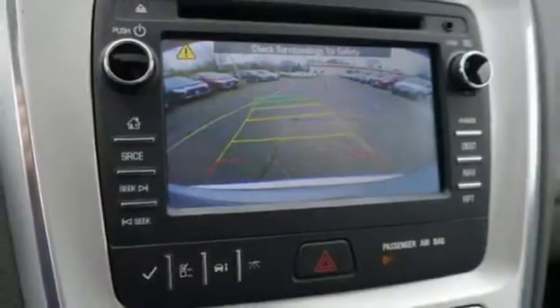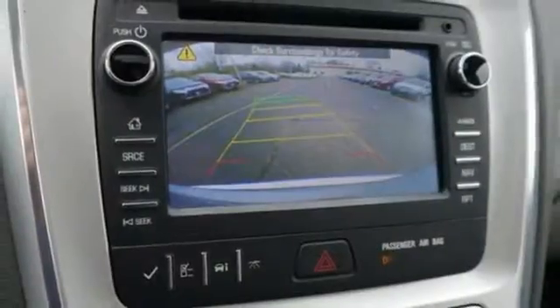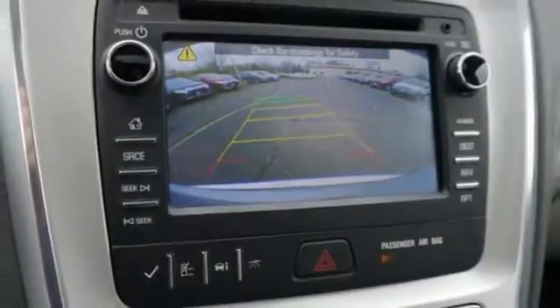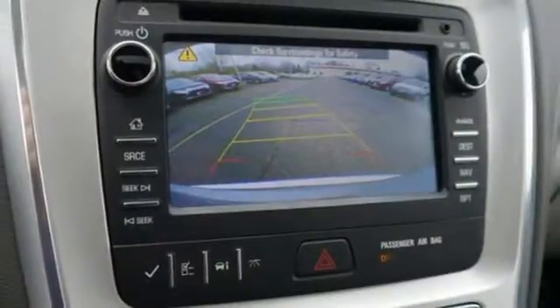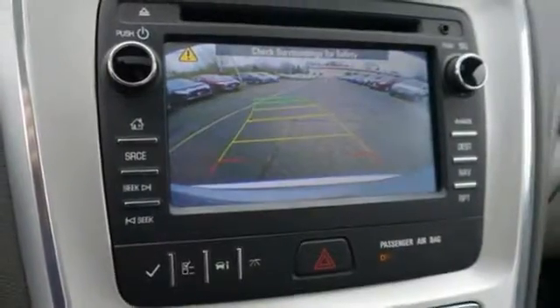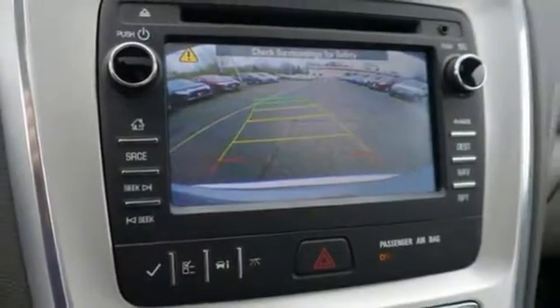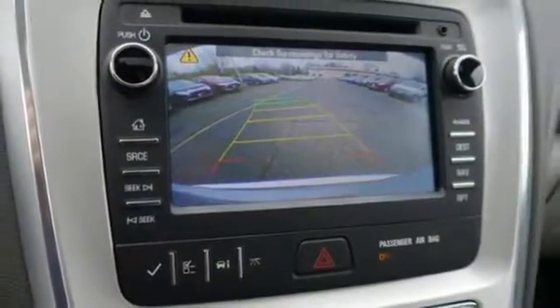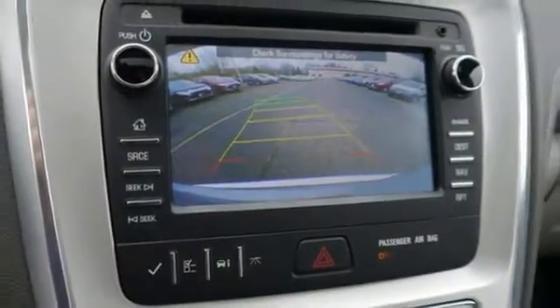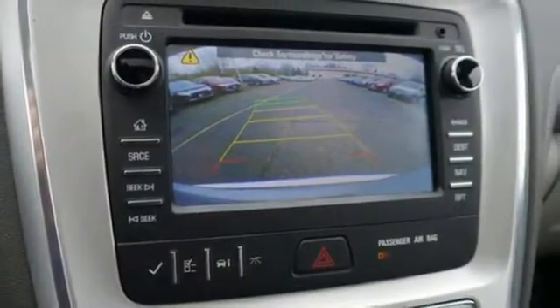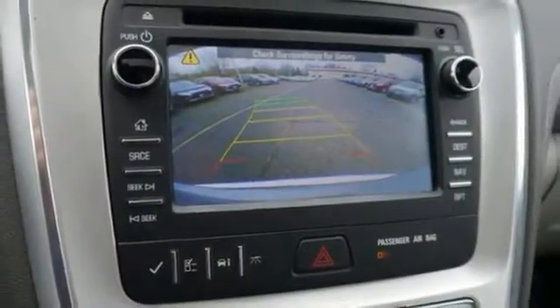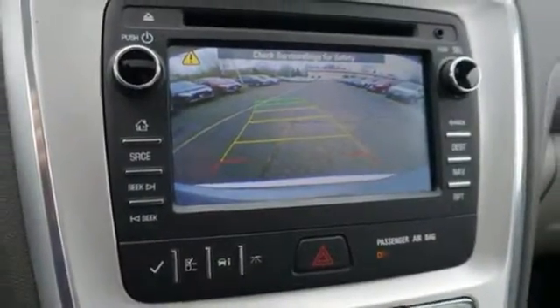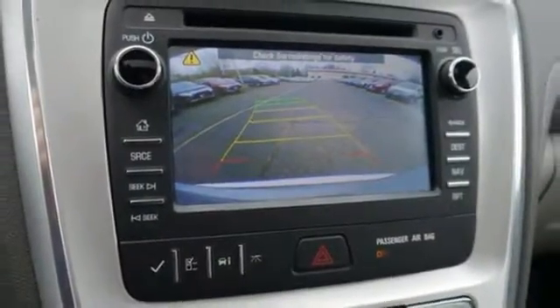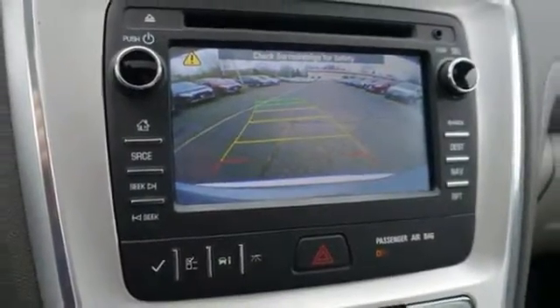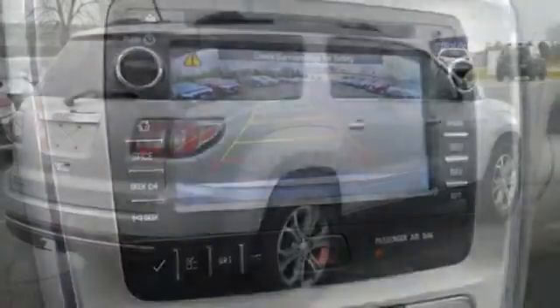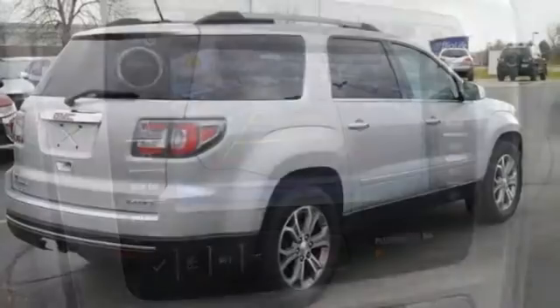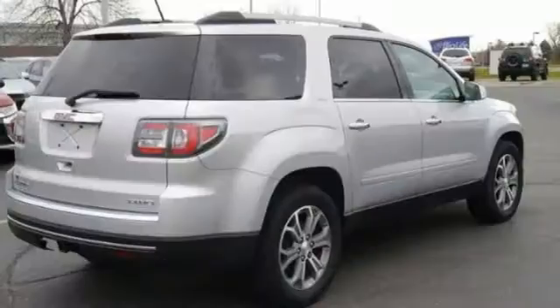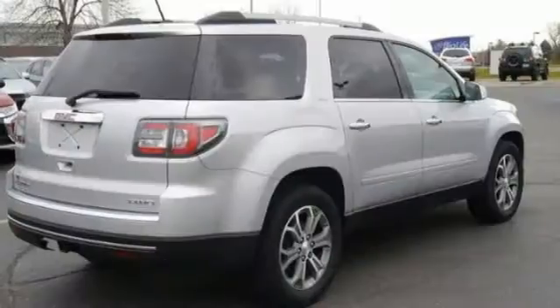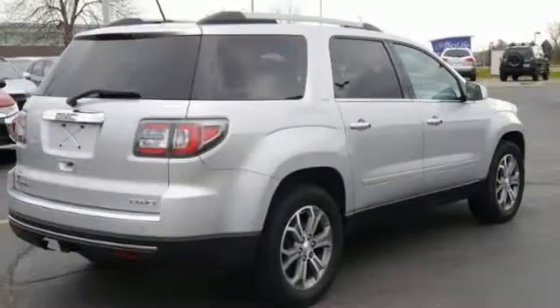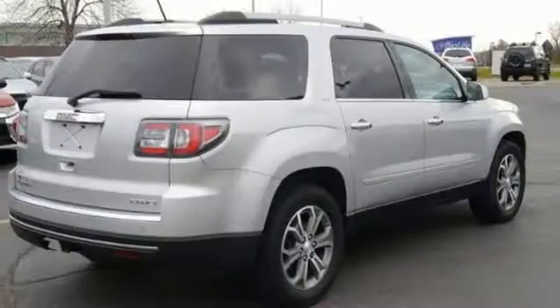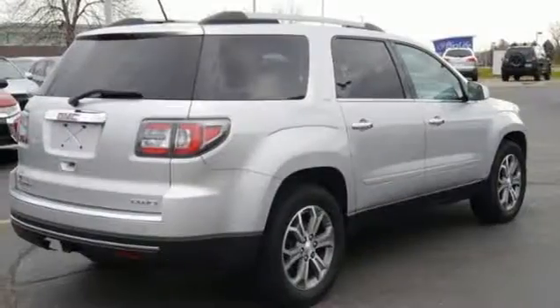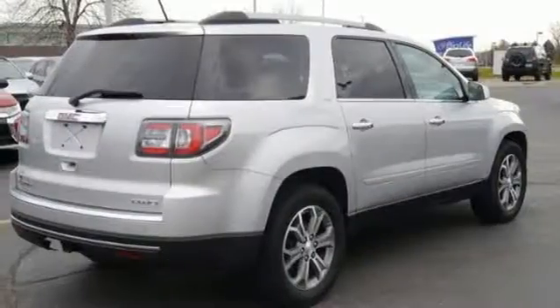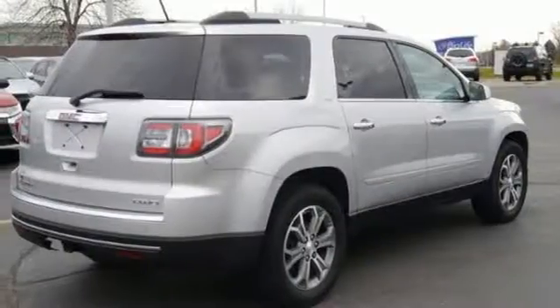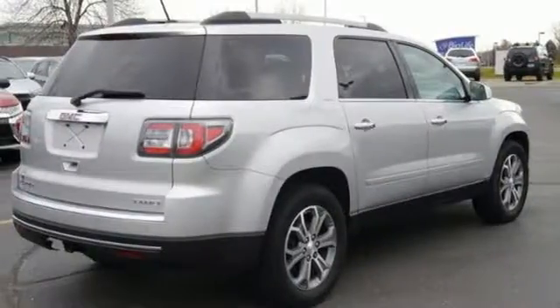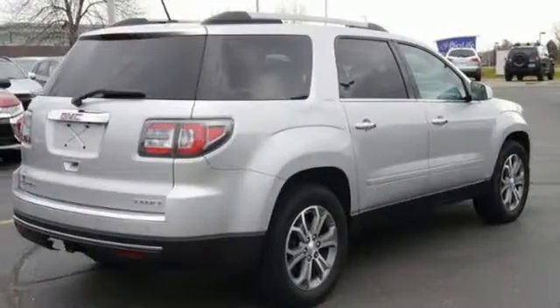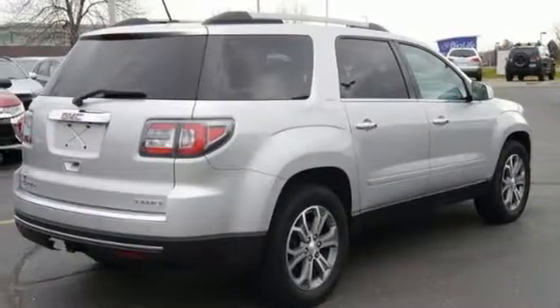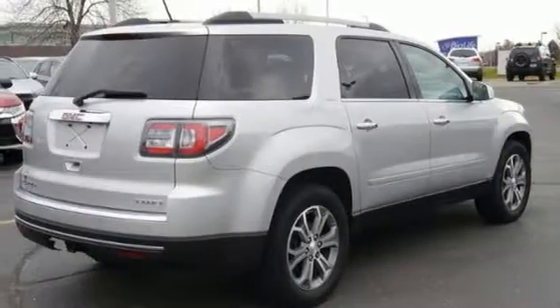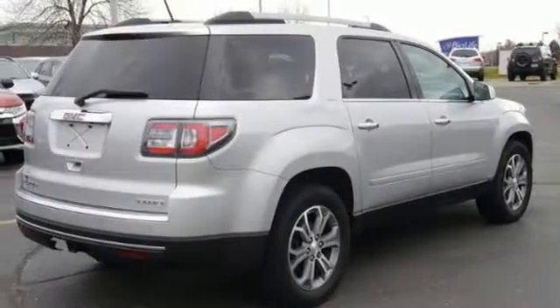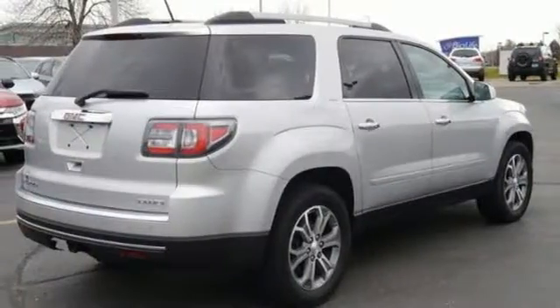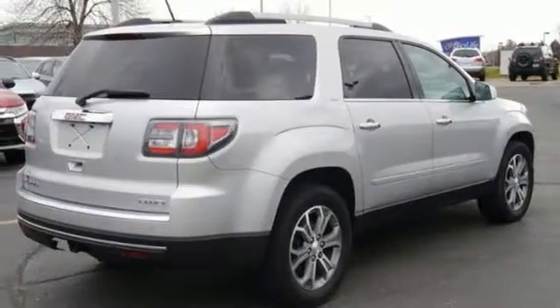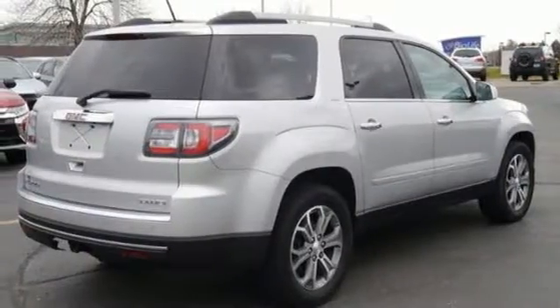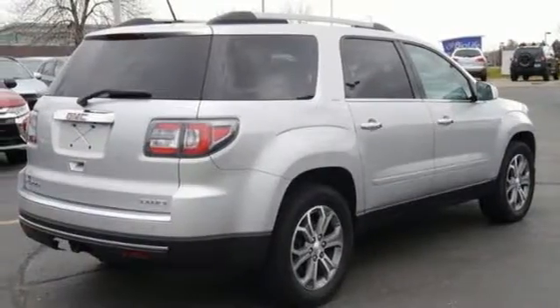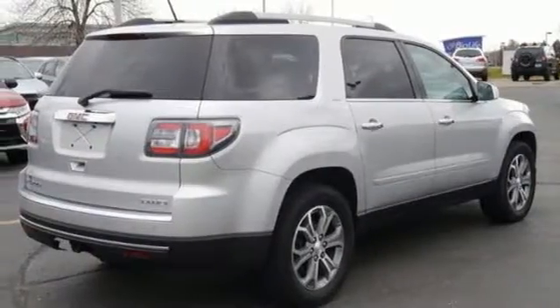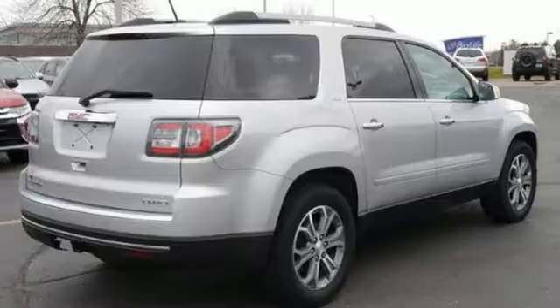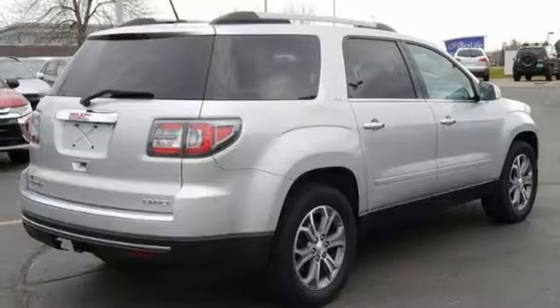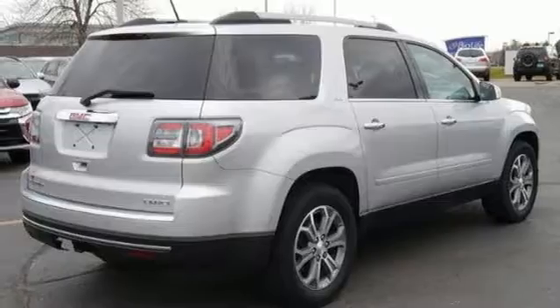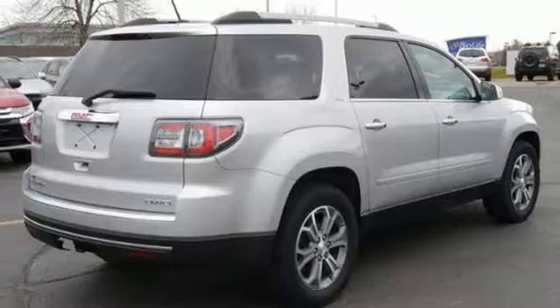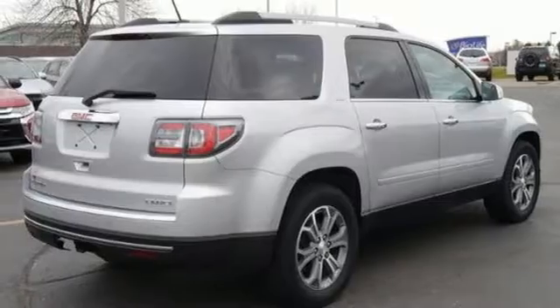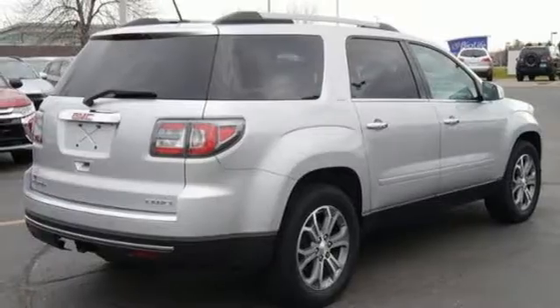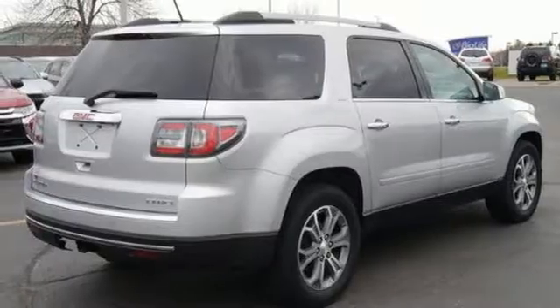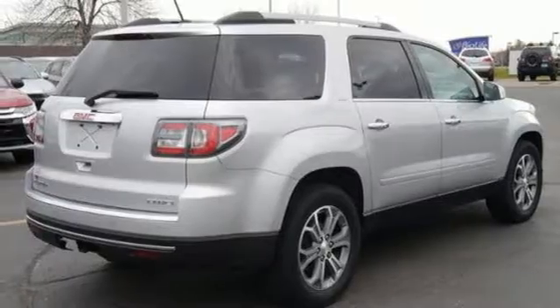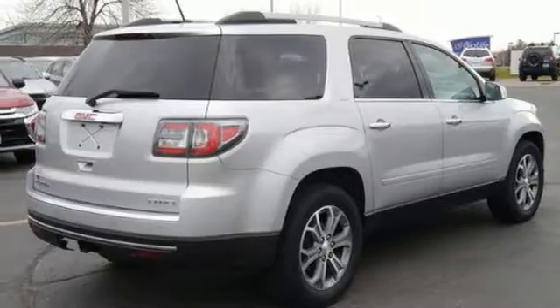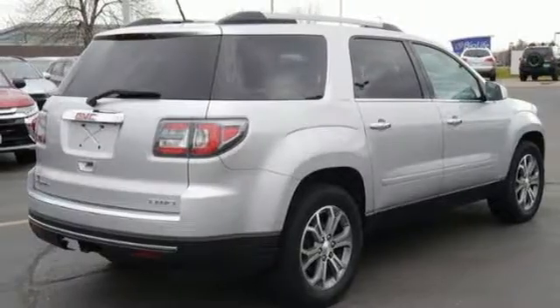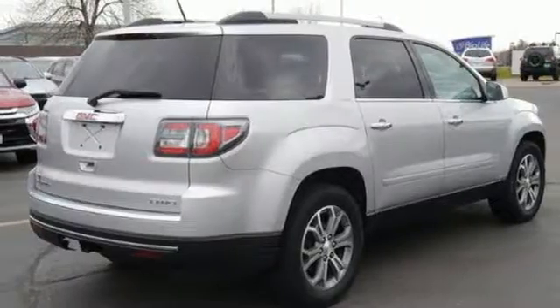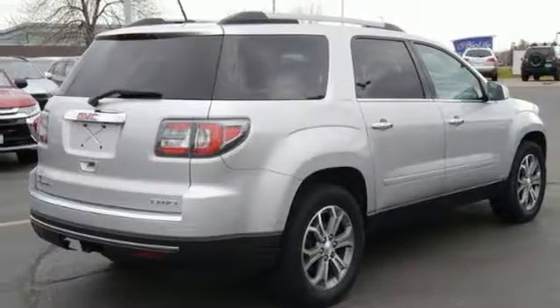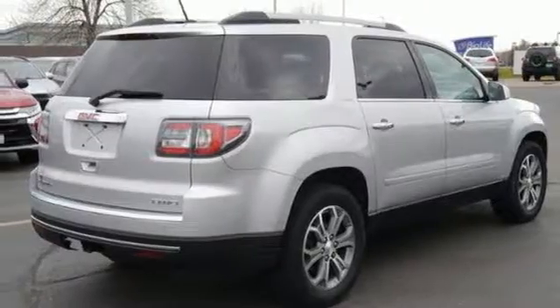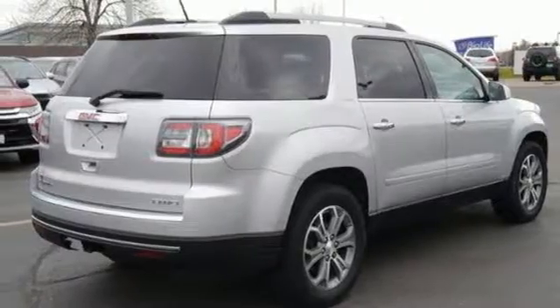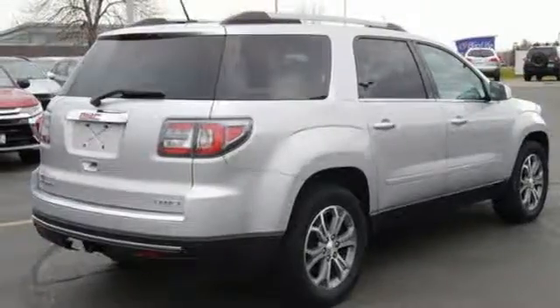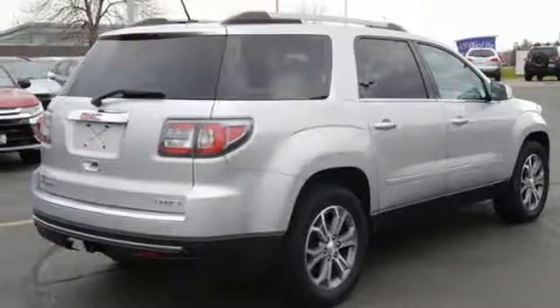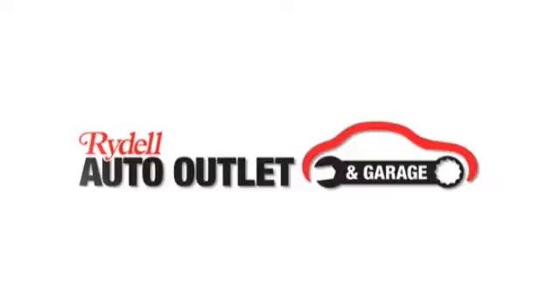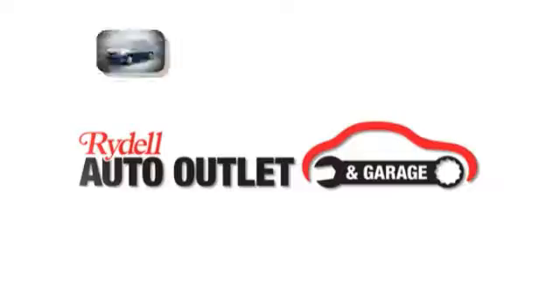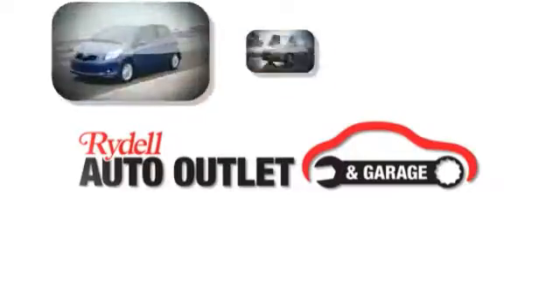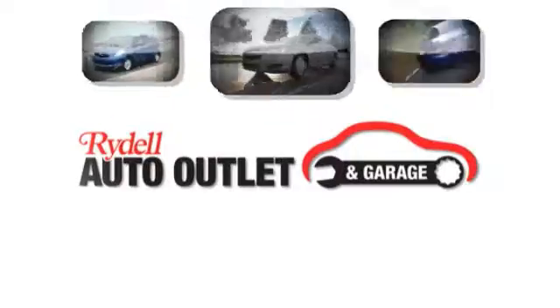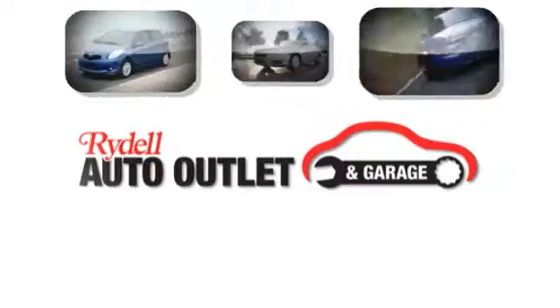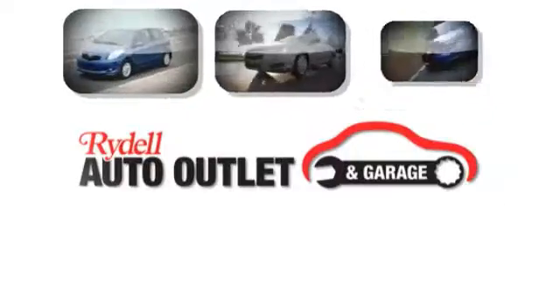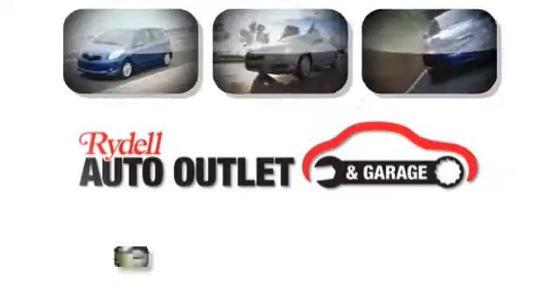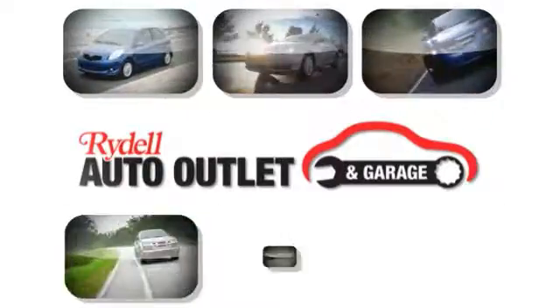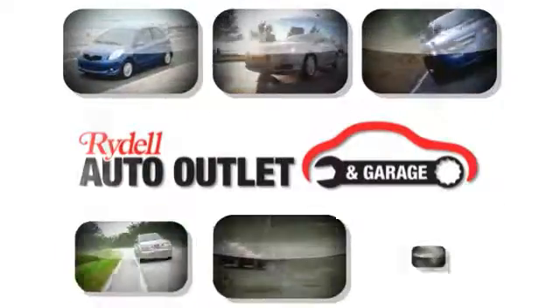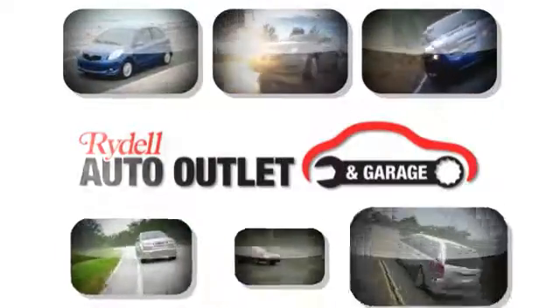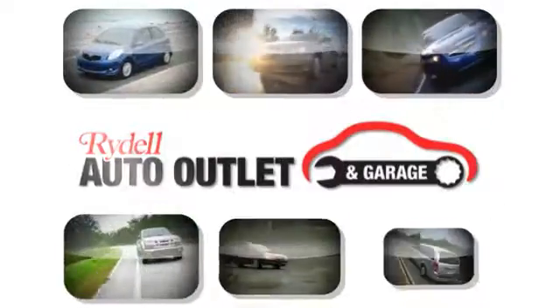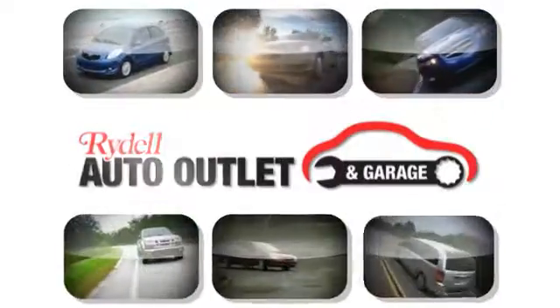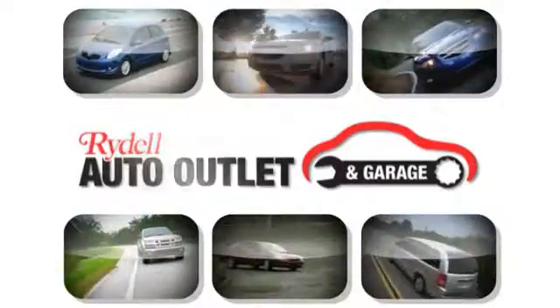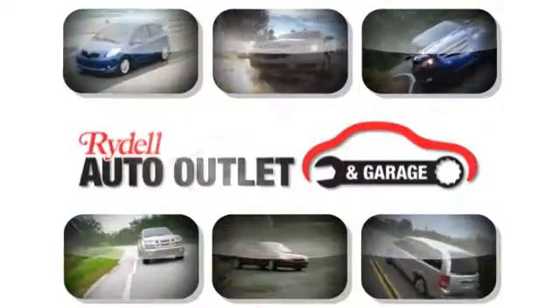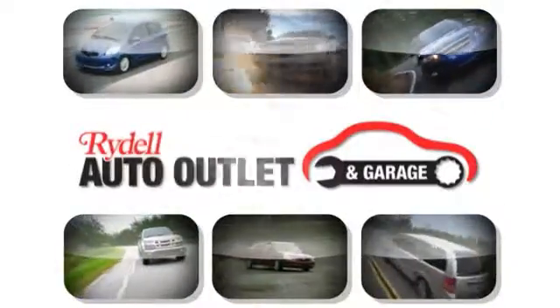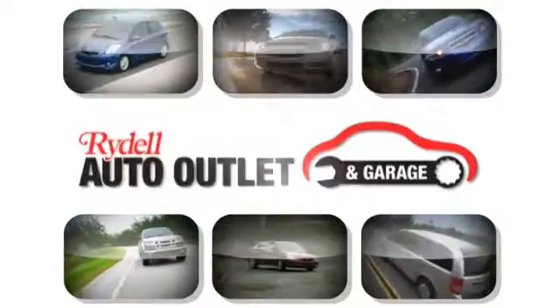Come on out and see this GMC Acadia today — you don't want to miss out. Your satisfaction is our goal.